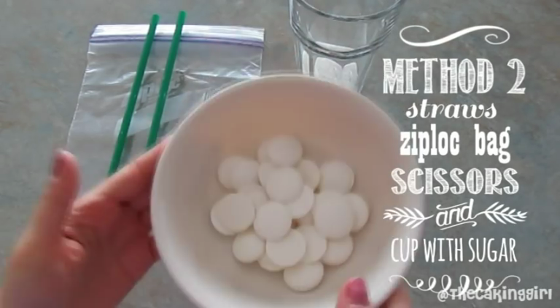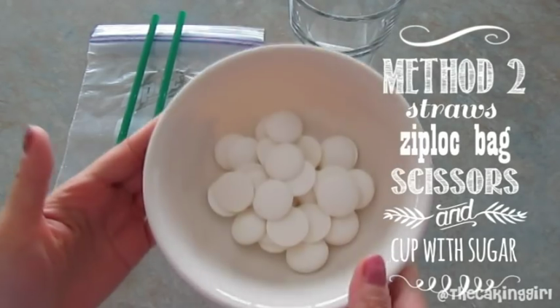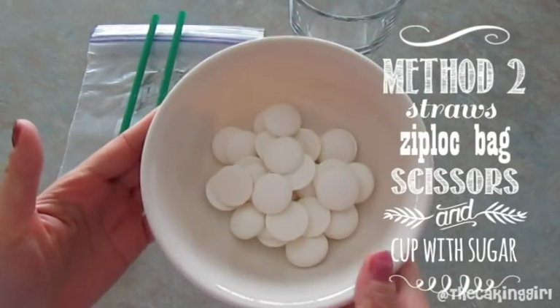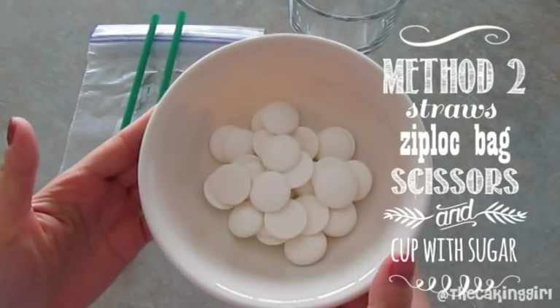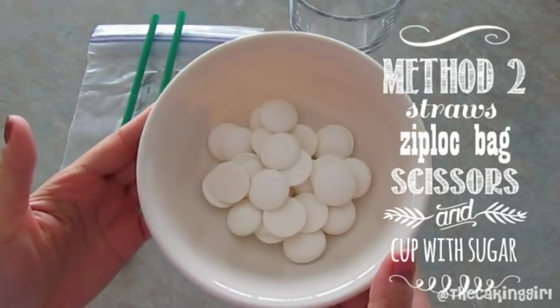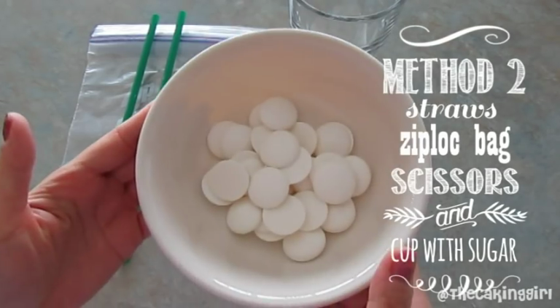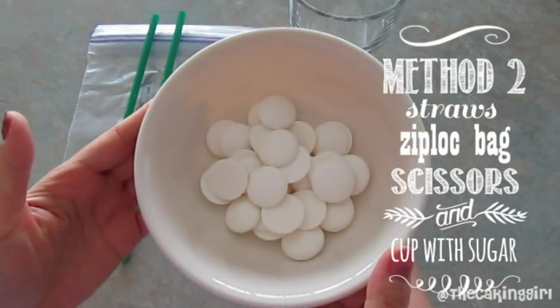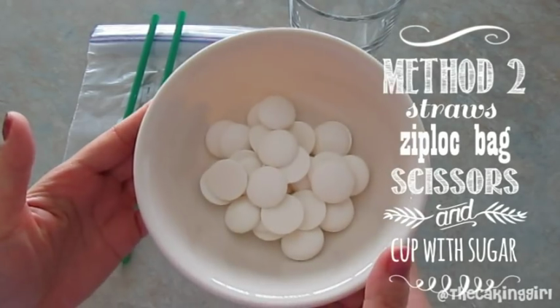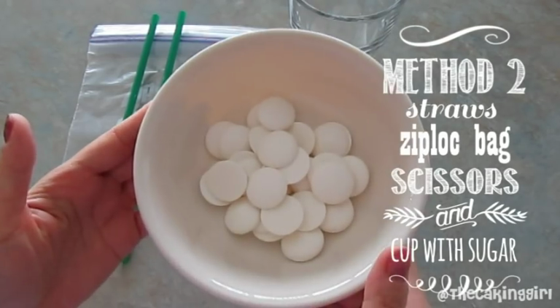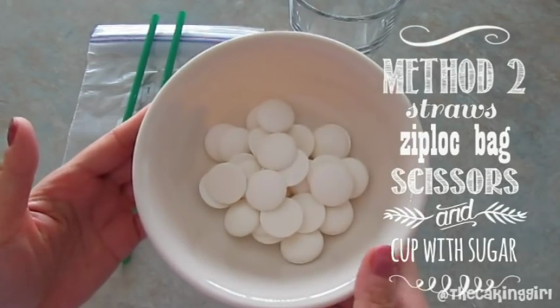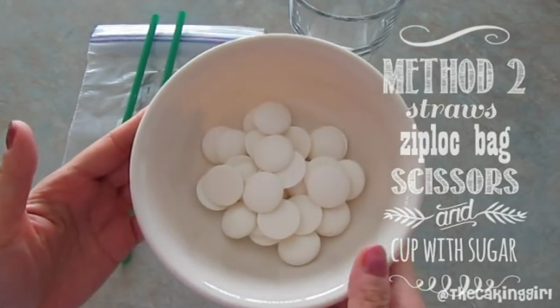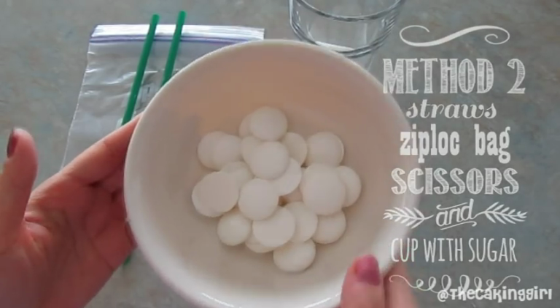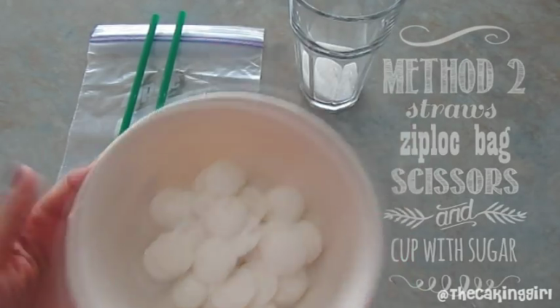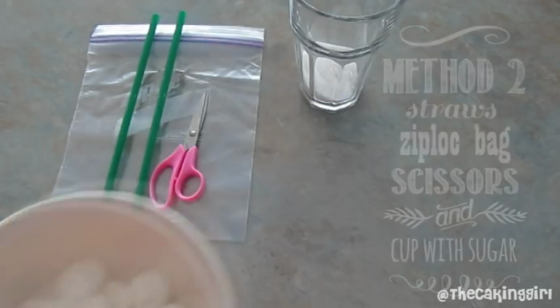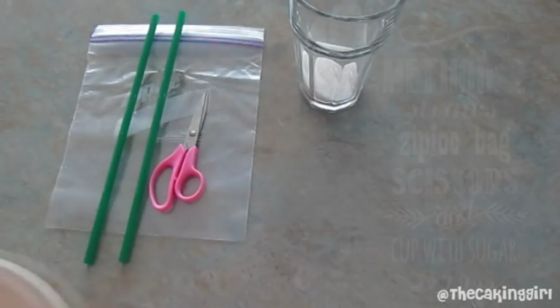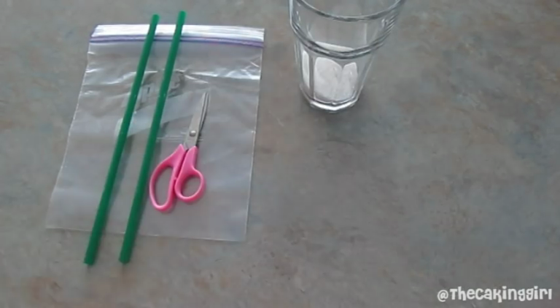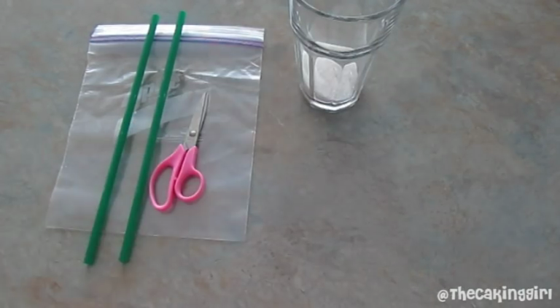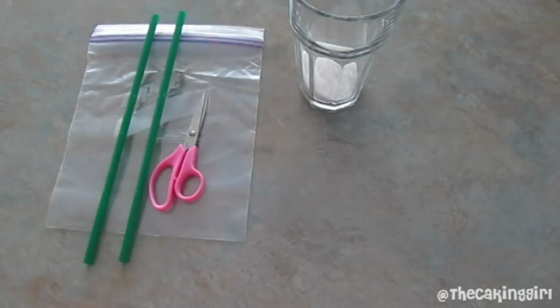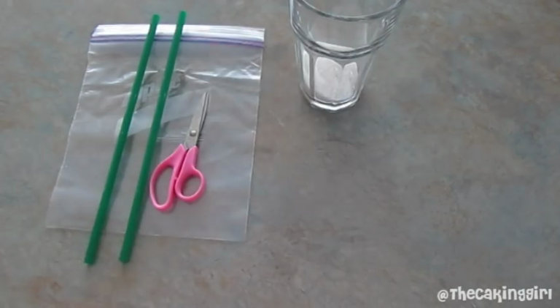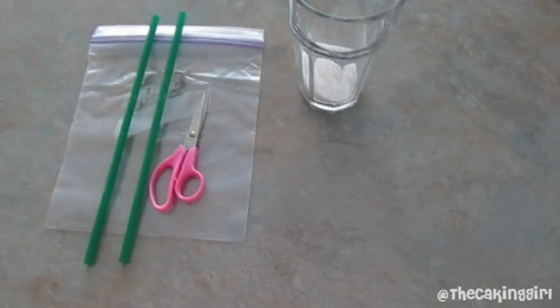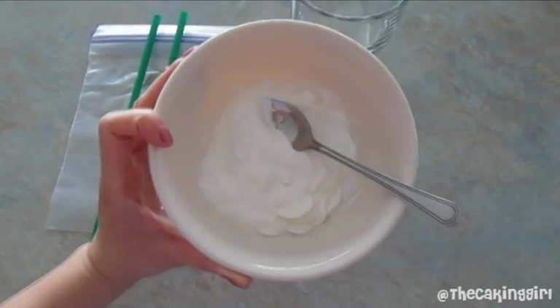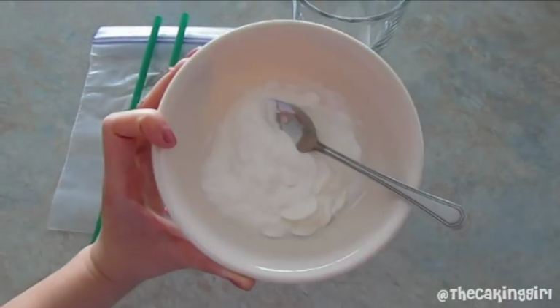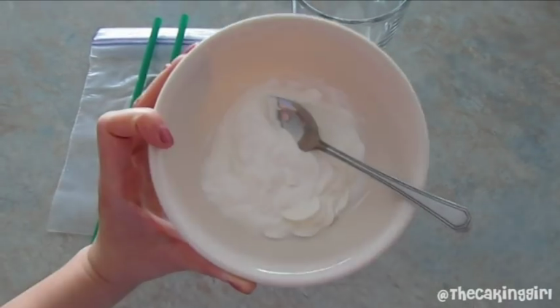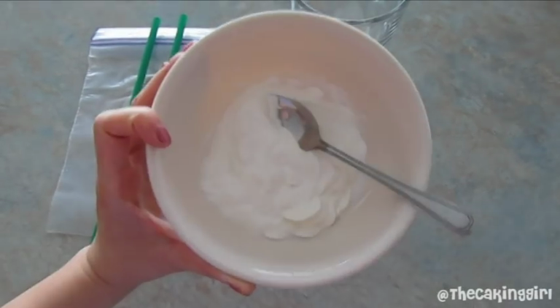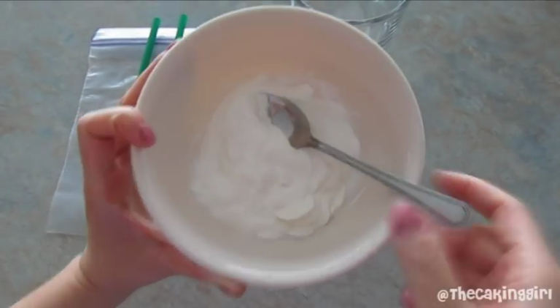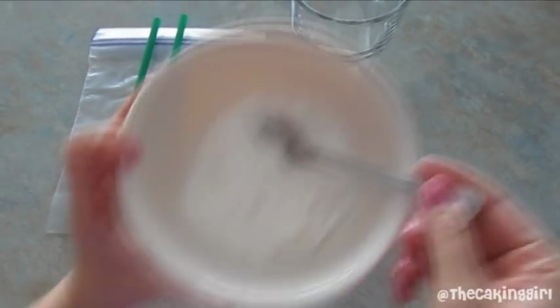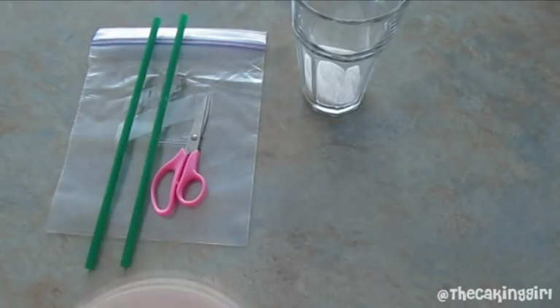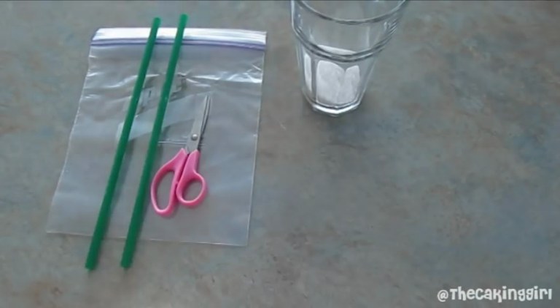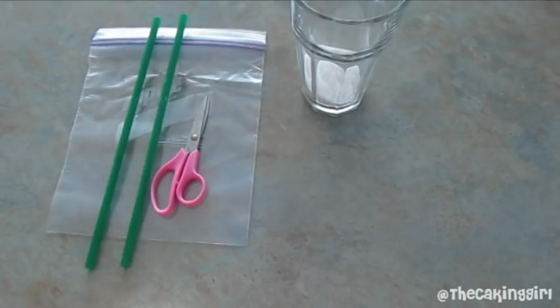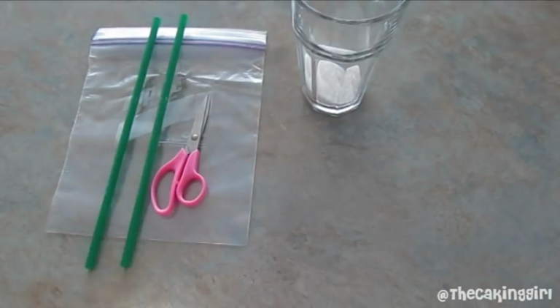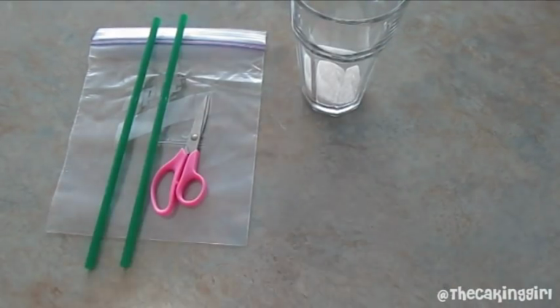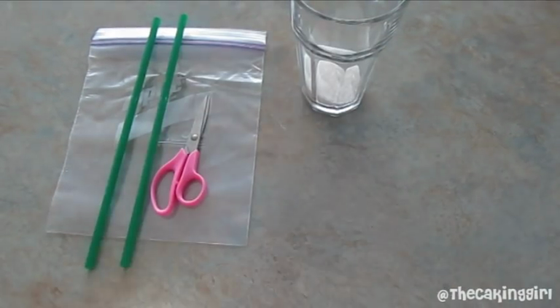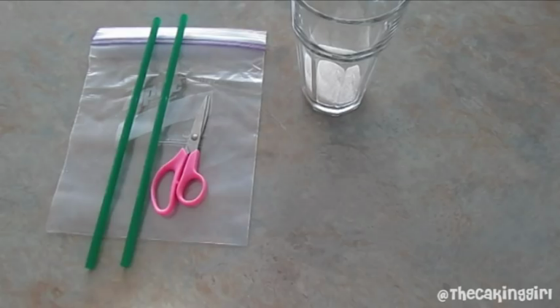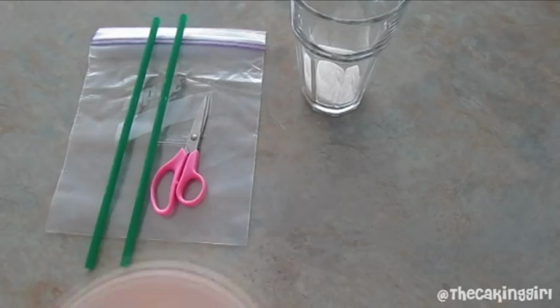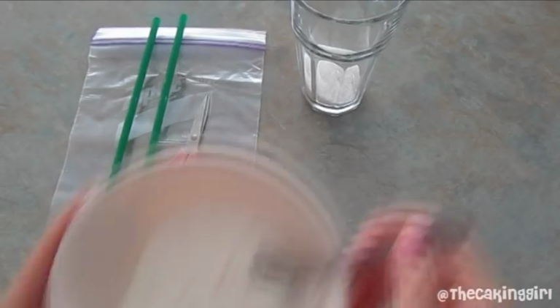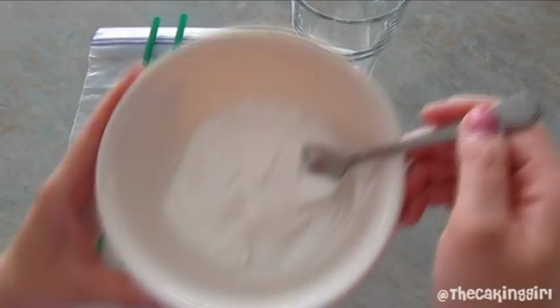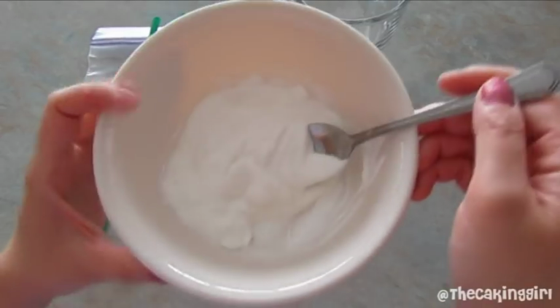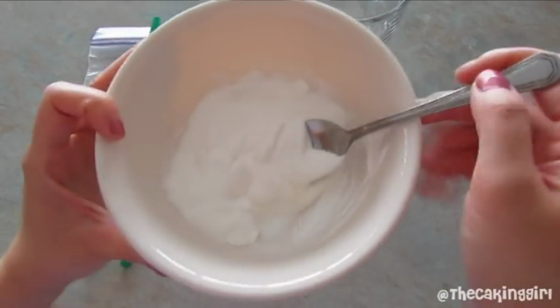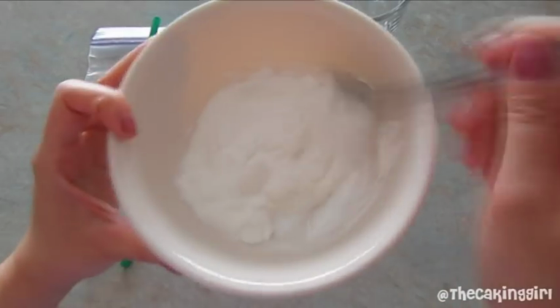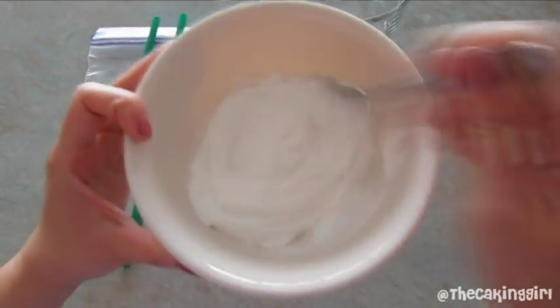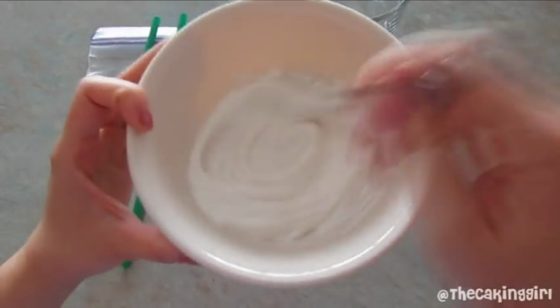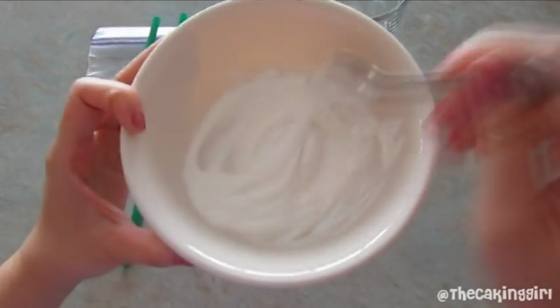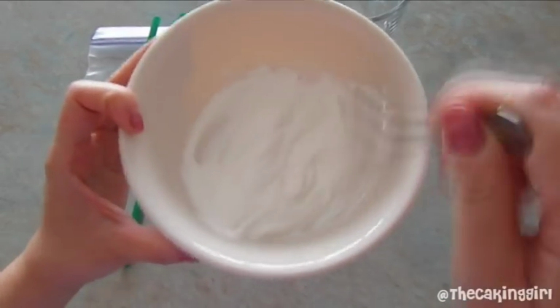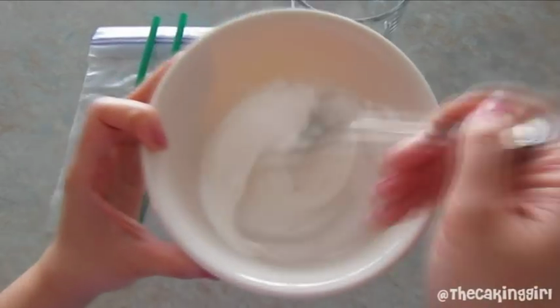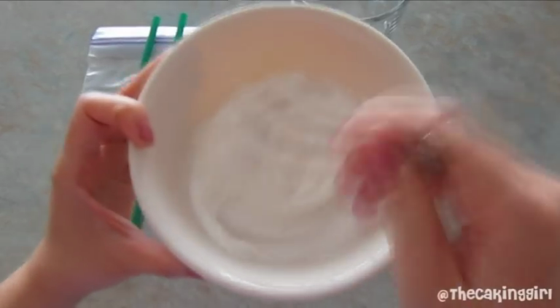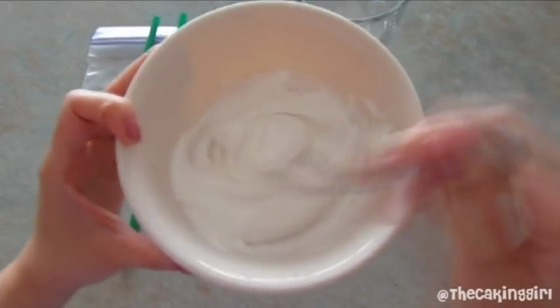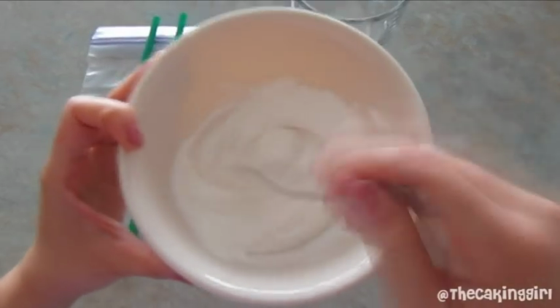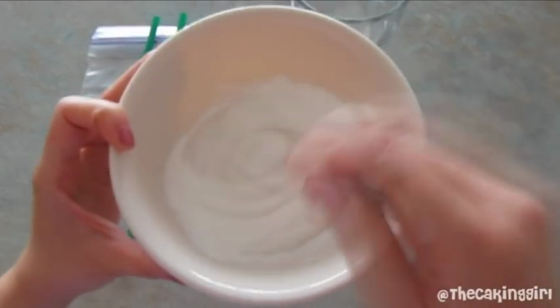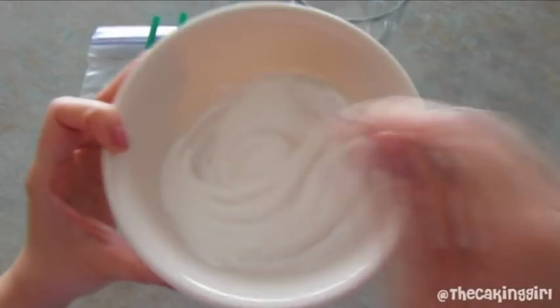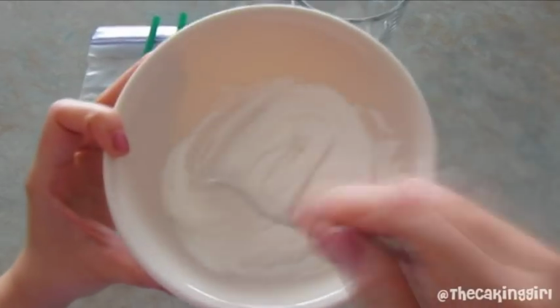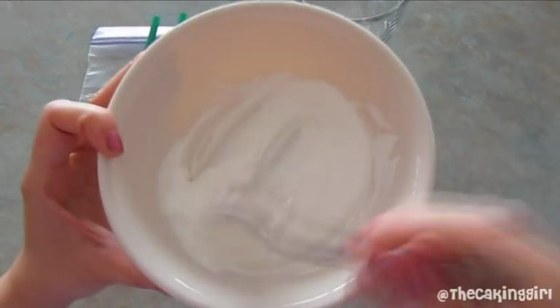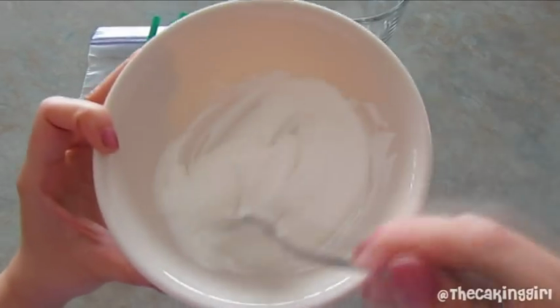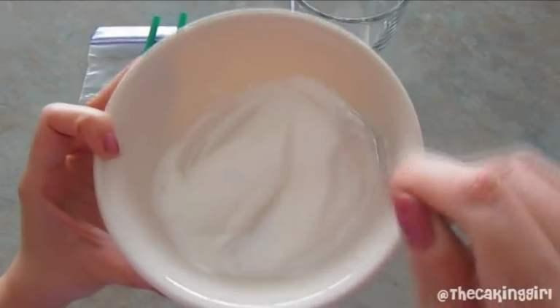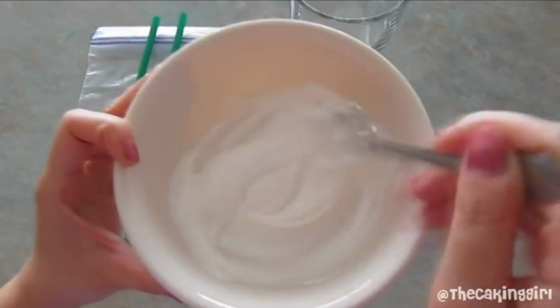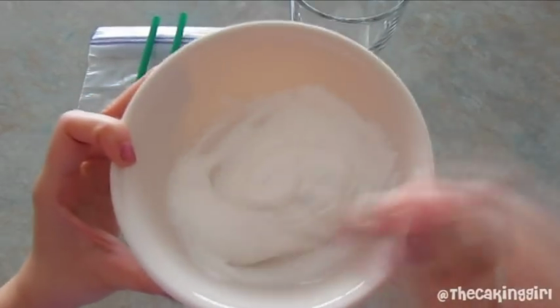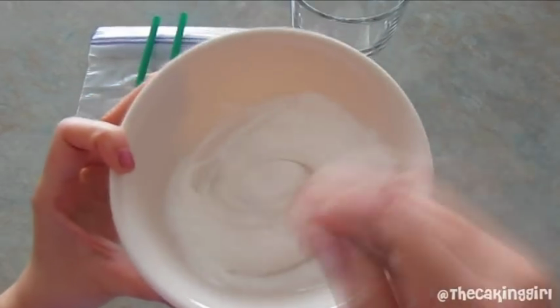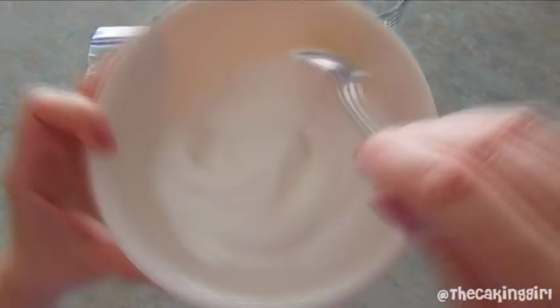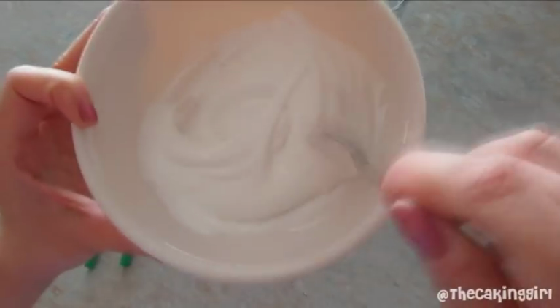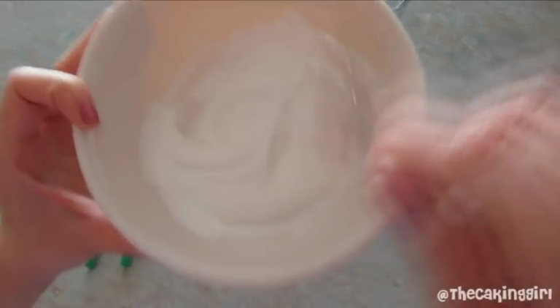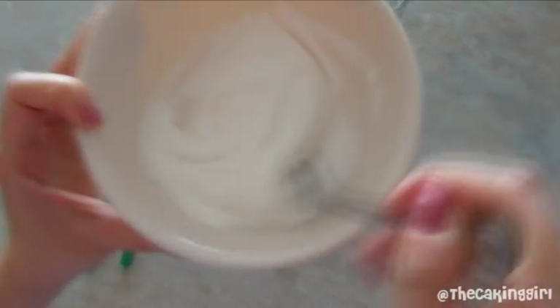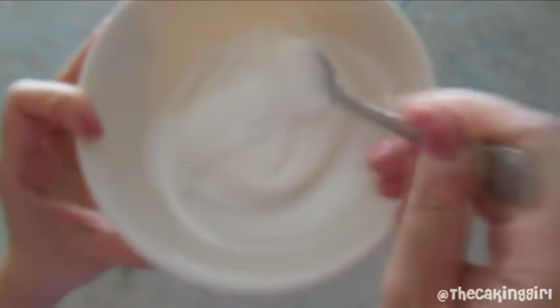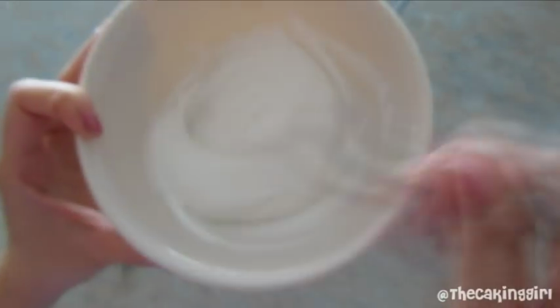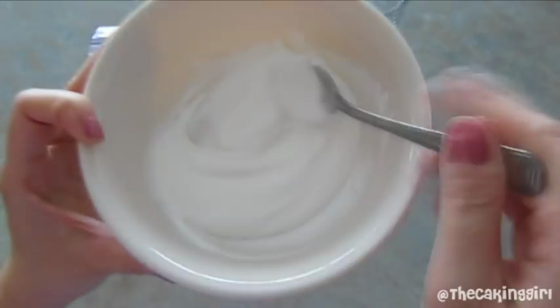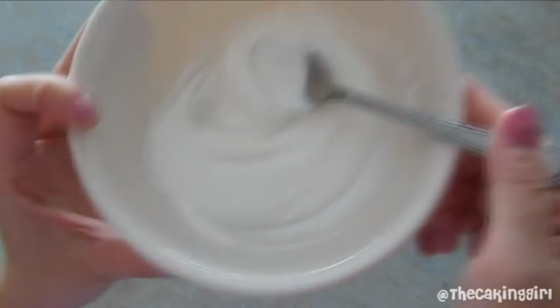I'm going to microwave it in a bowl. I put it in for 15 seconds and if it's still not soft enough, put it in for another 15 seconds.